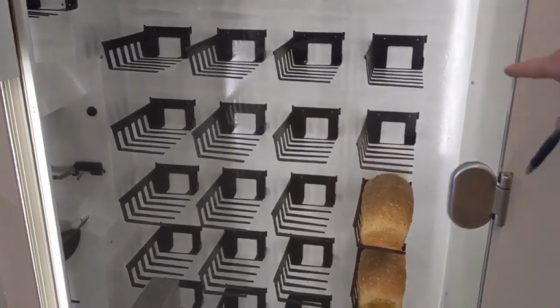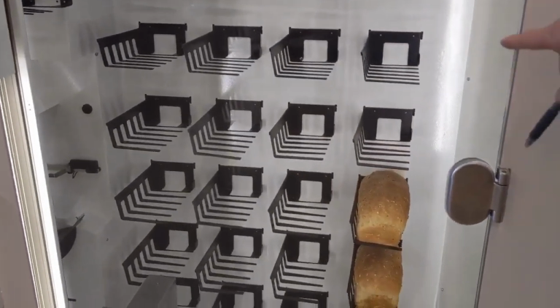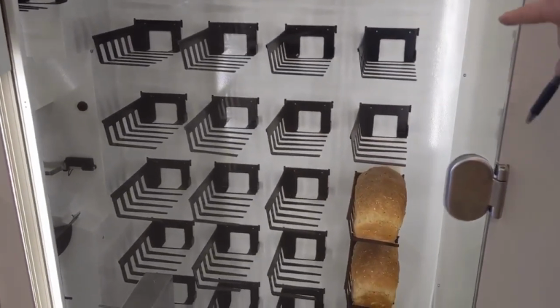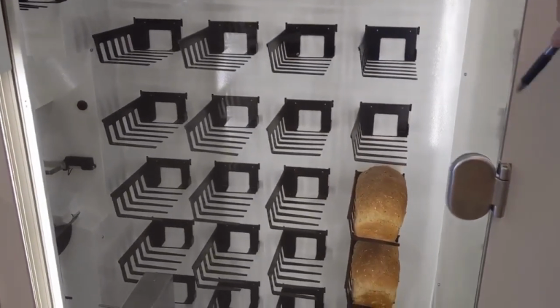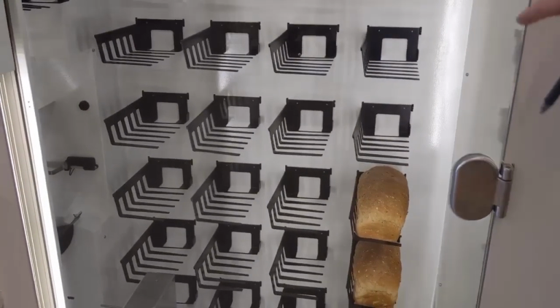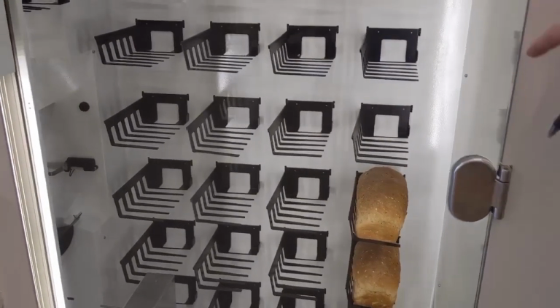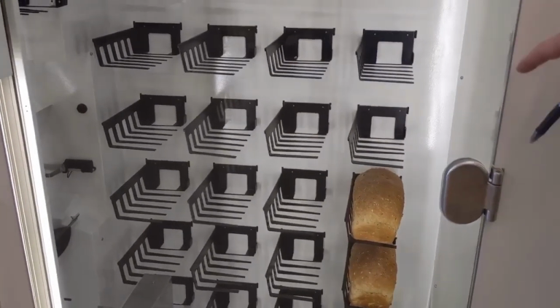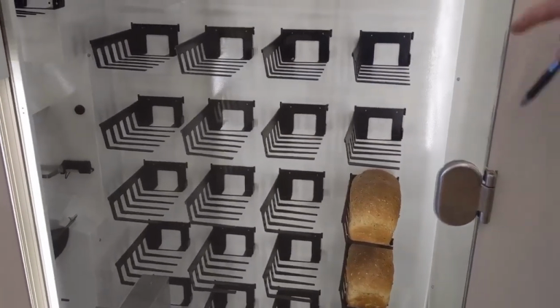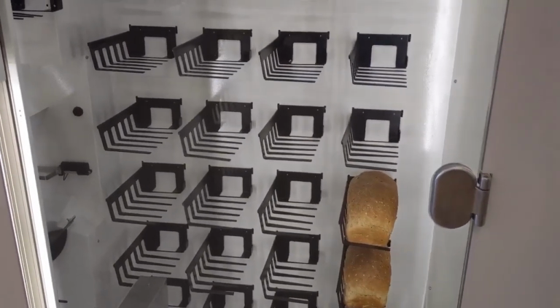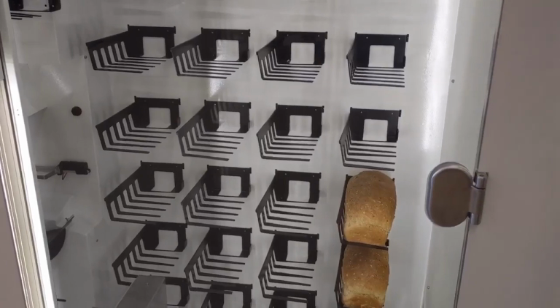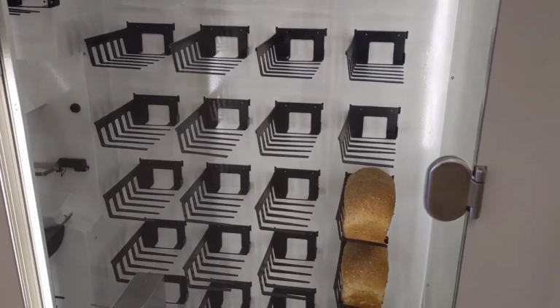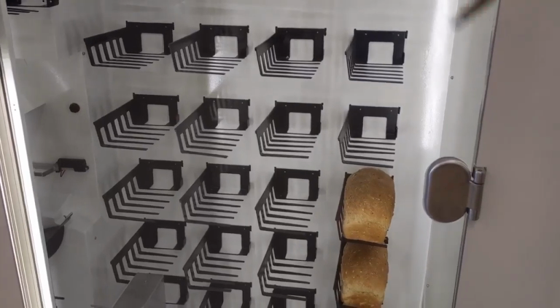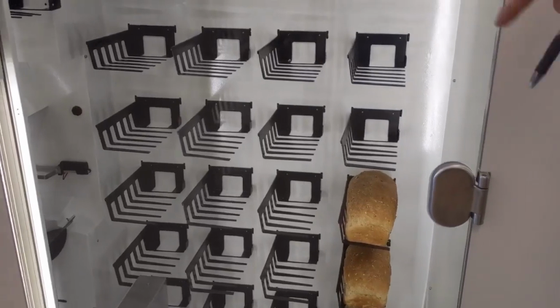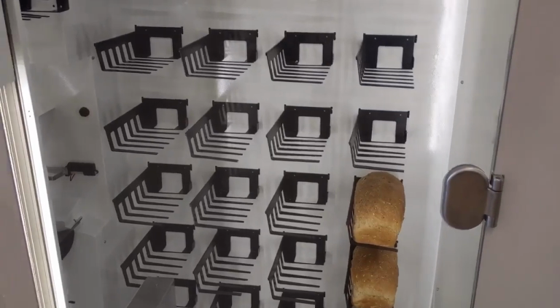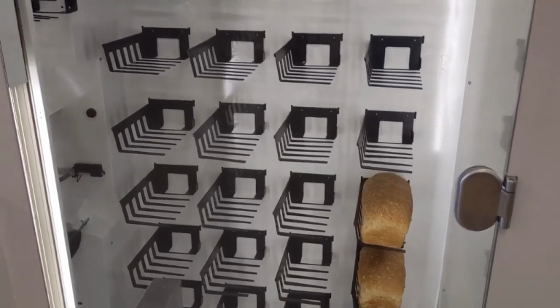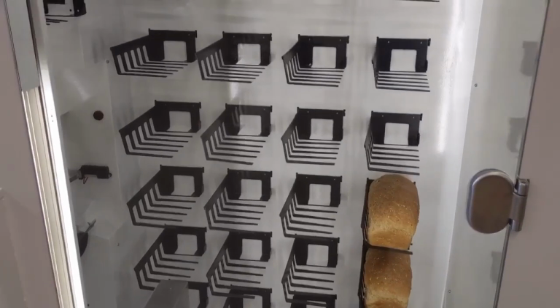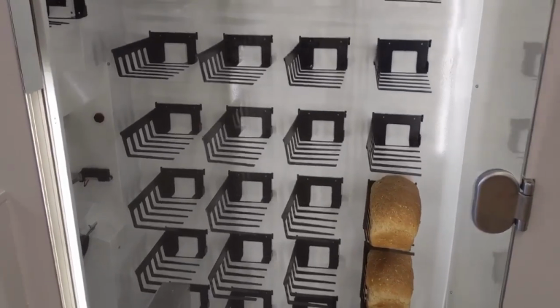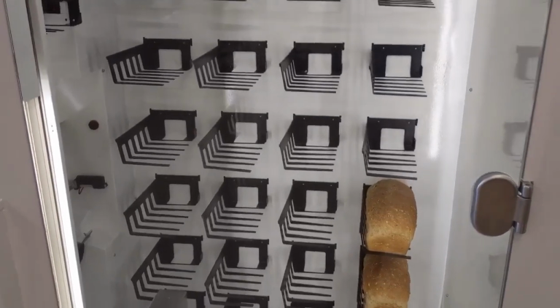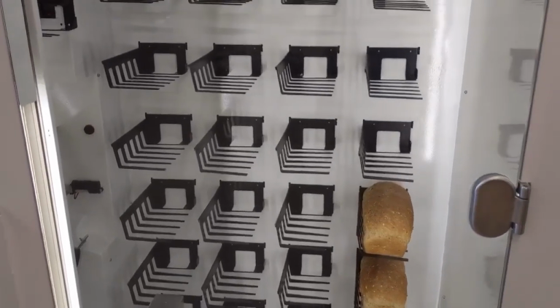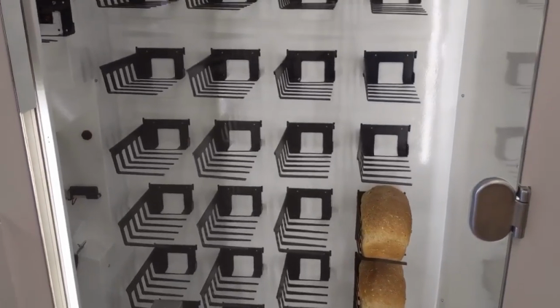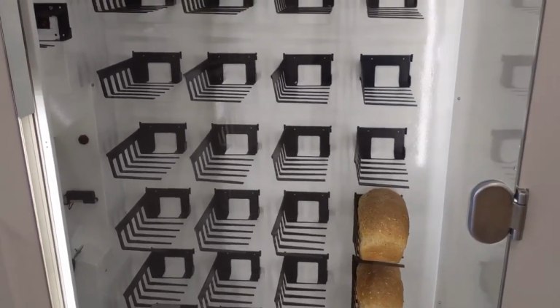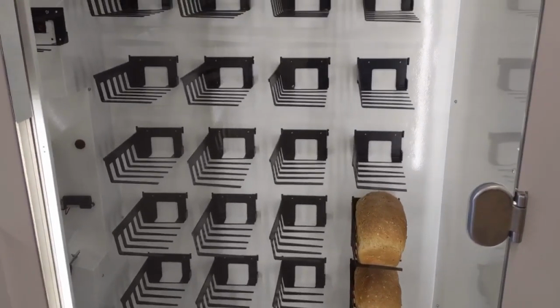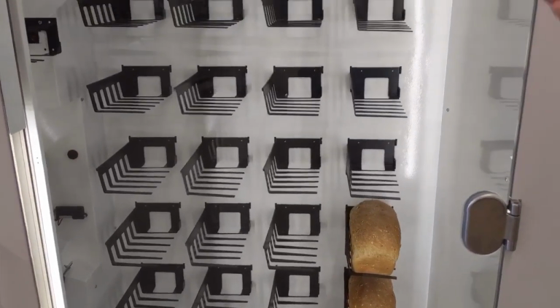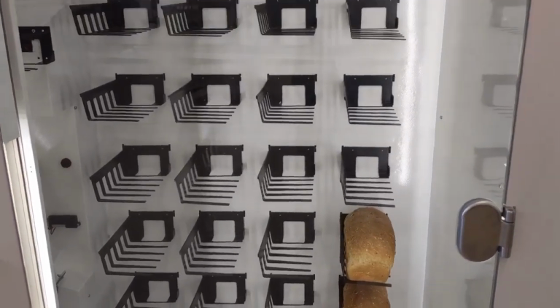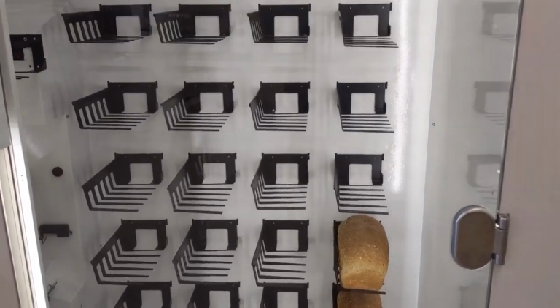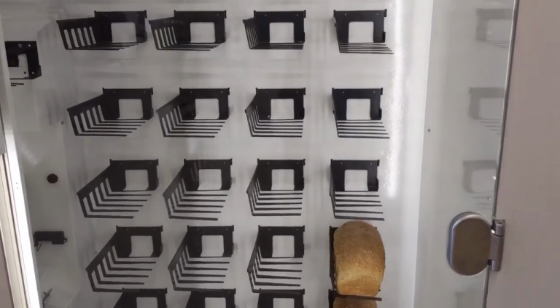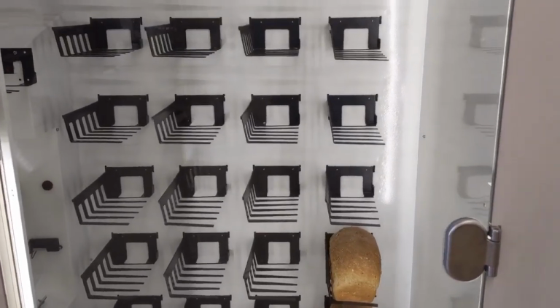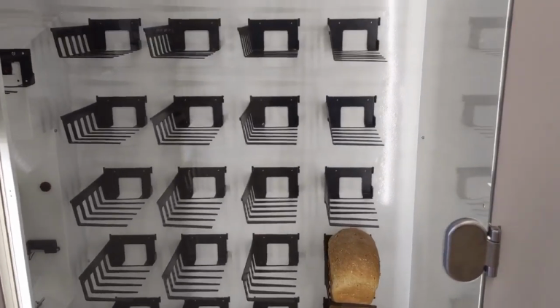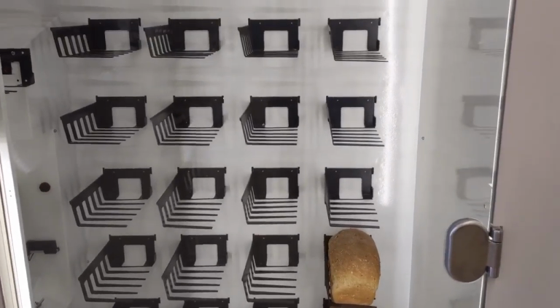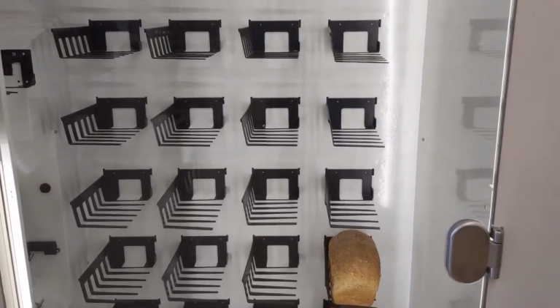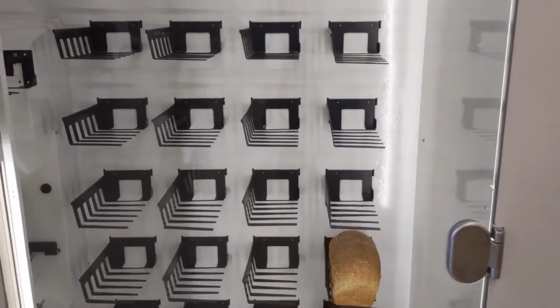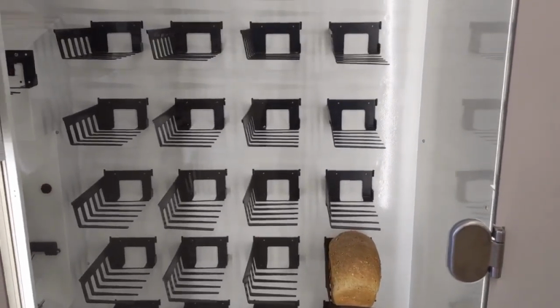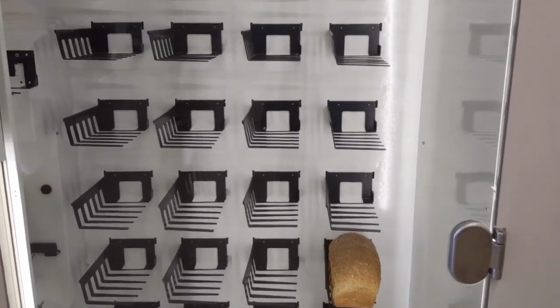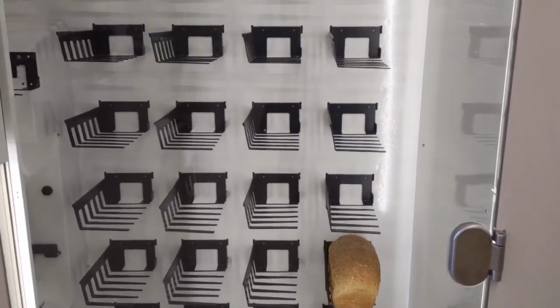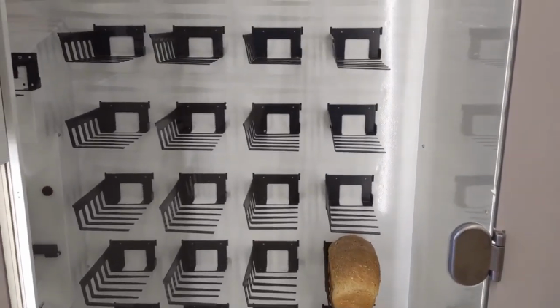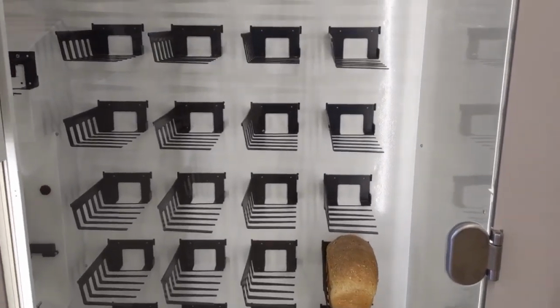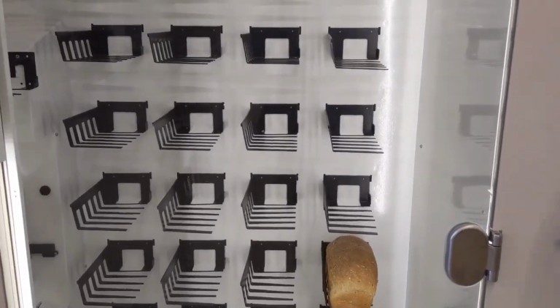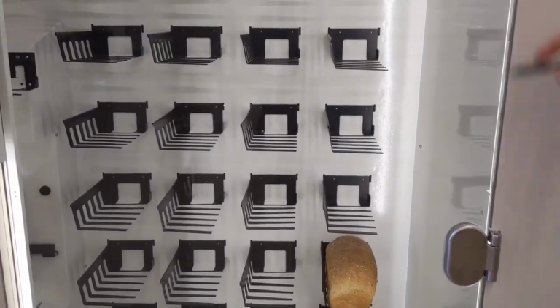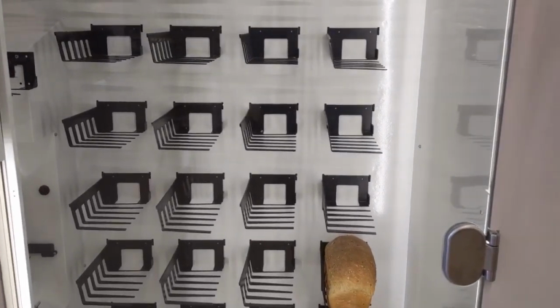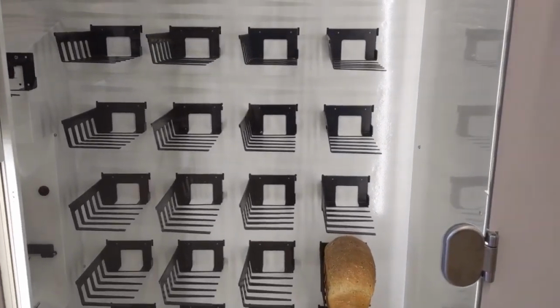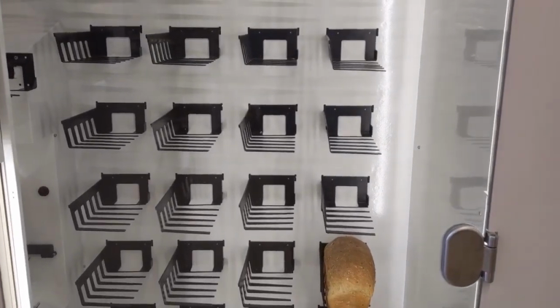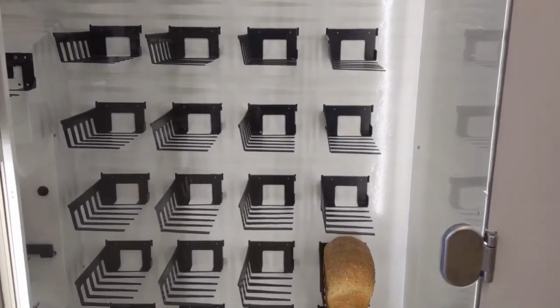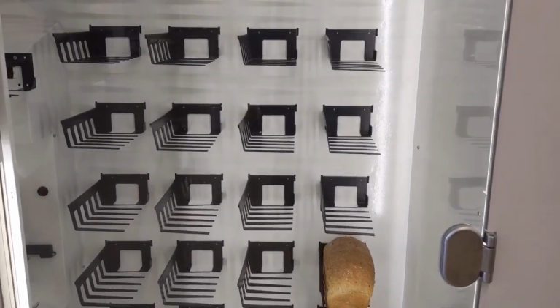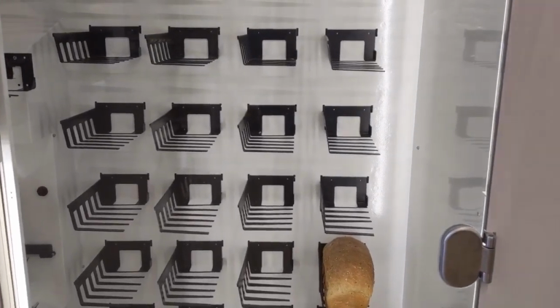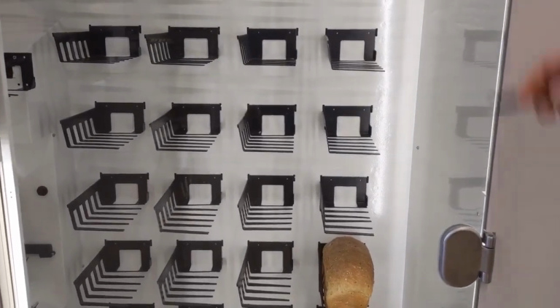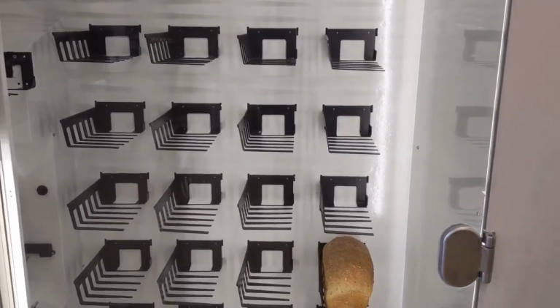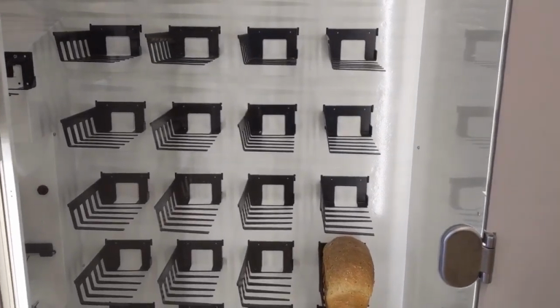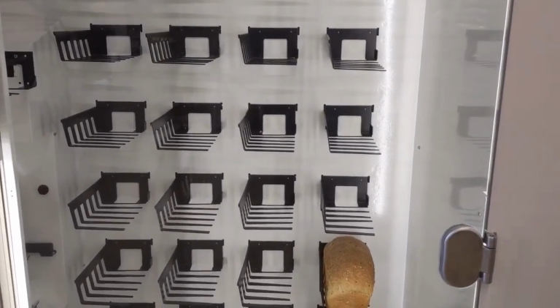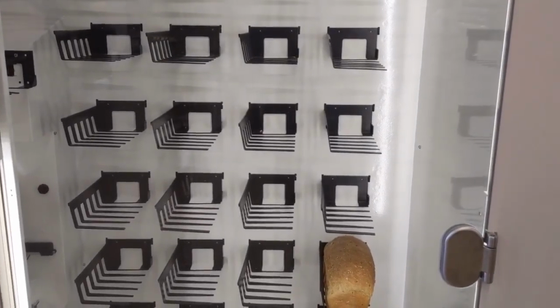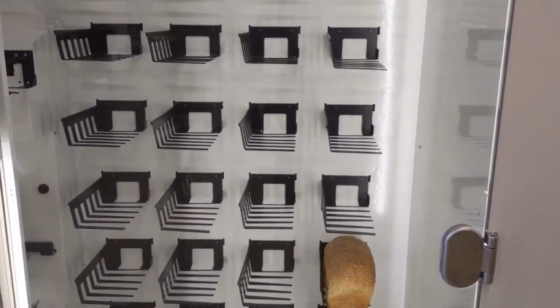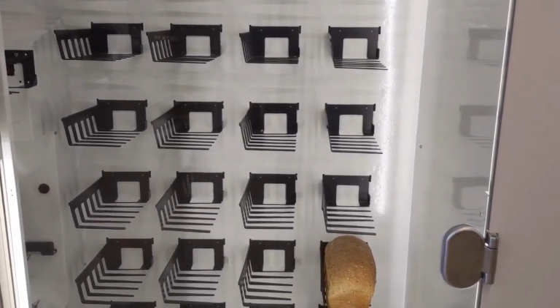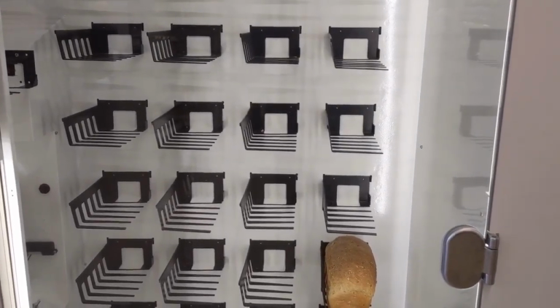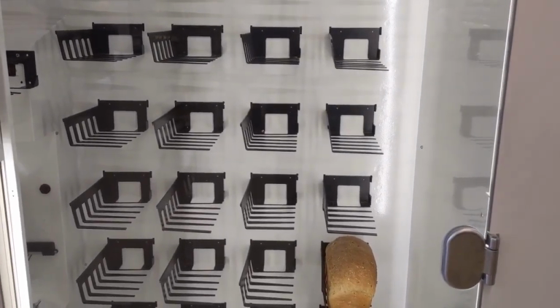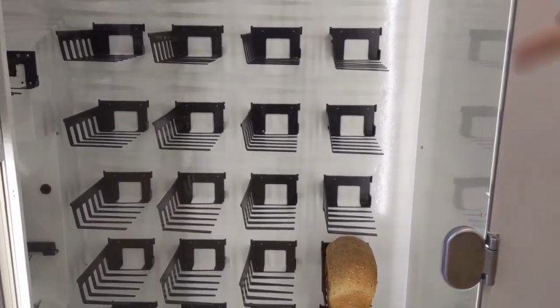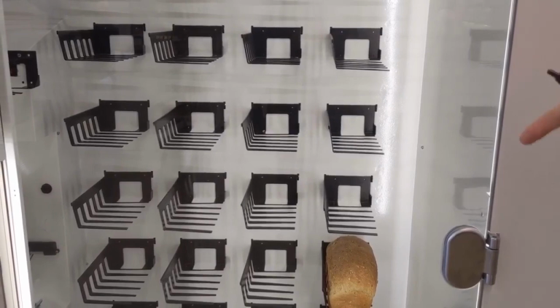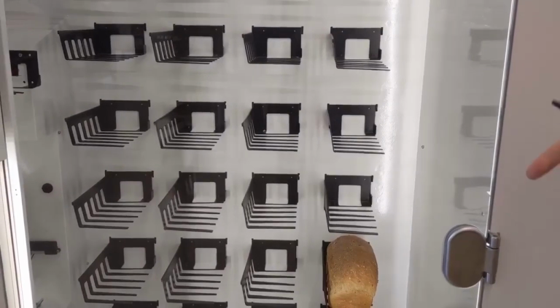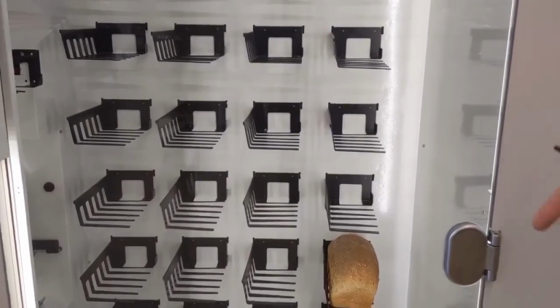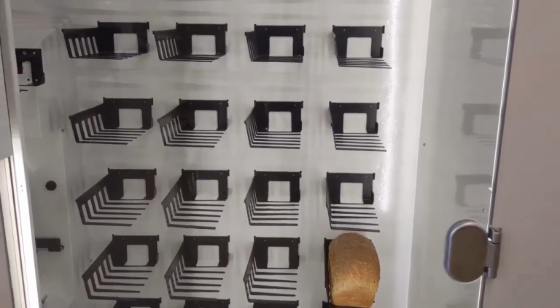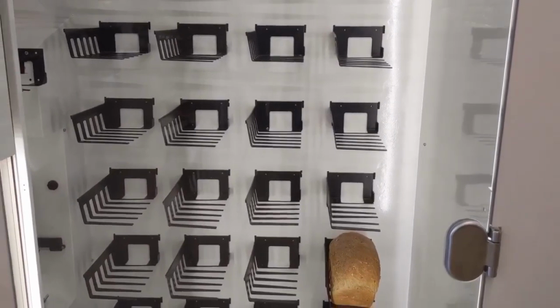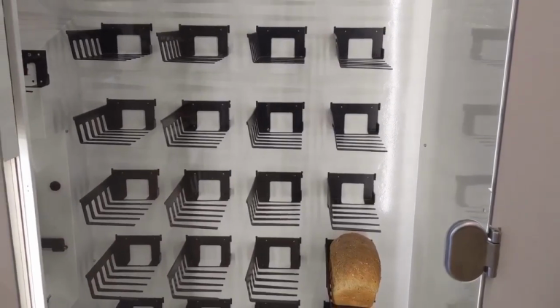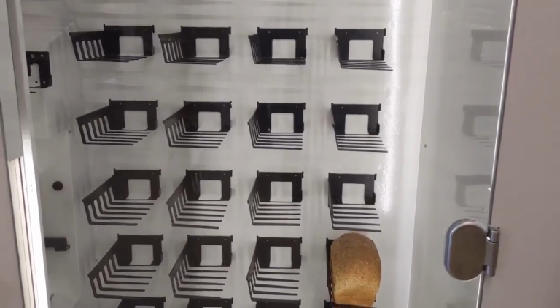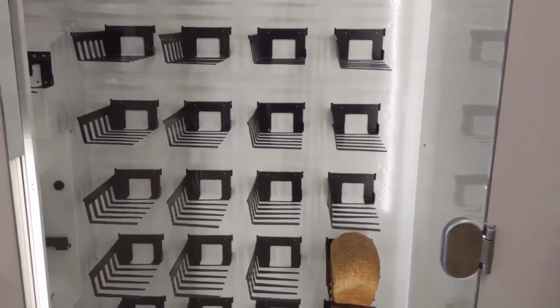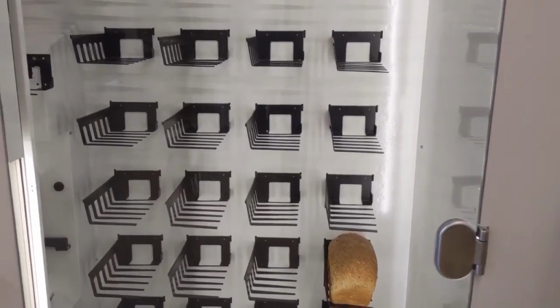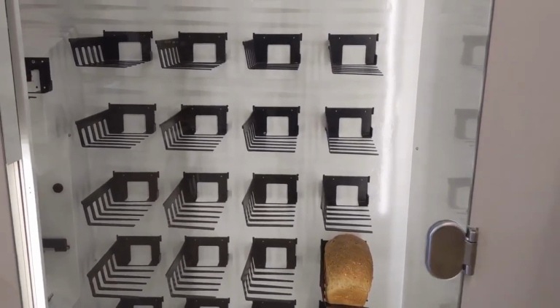It places it in the next available spot — there are sensors on all the trays so we know if there's a loaf or not. It stores about 20 variables every time it places a loaf.